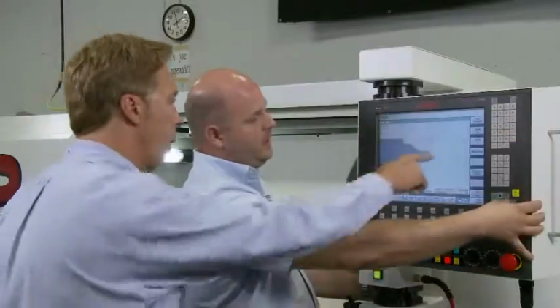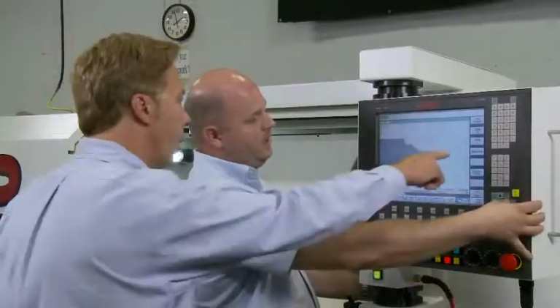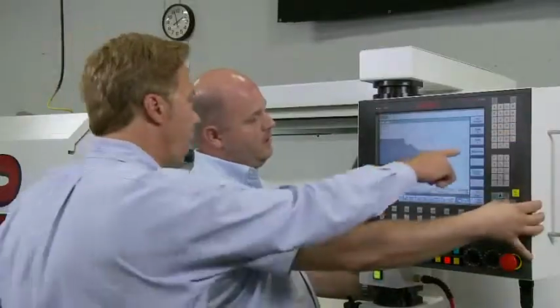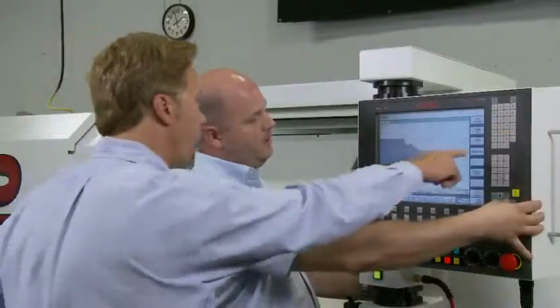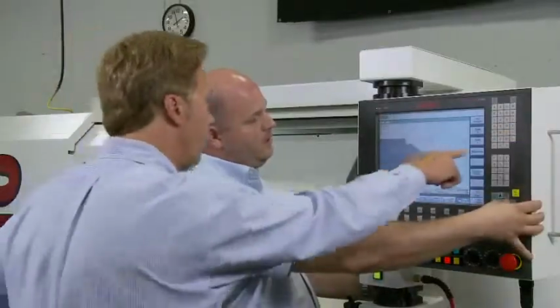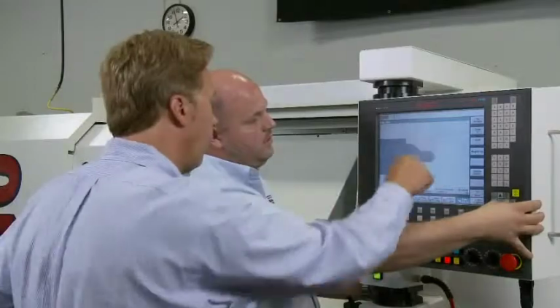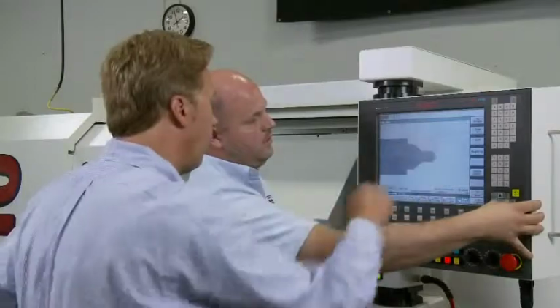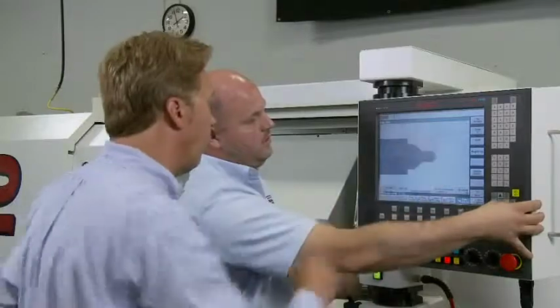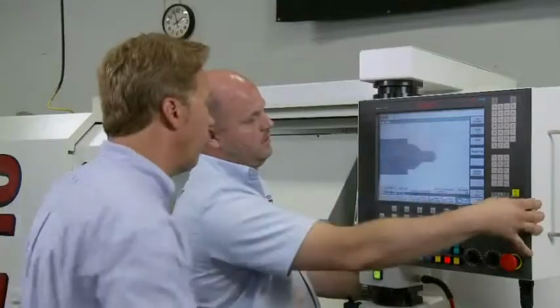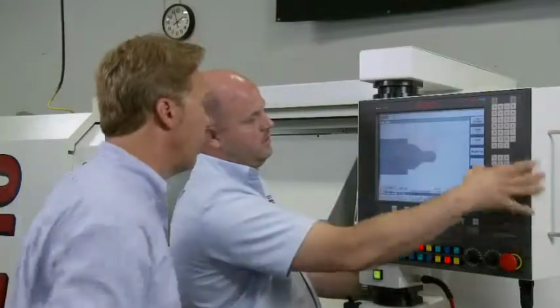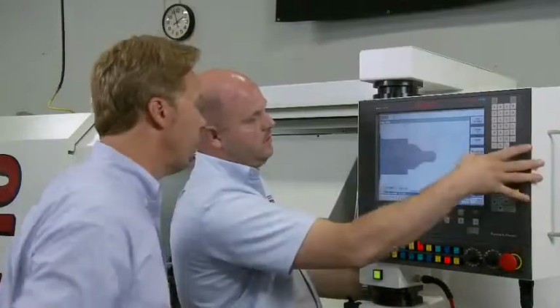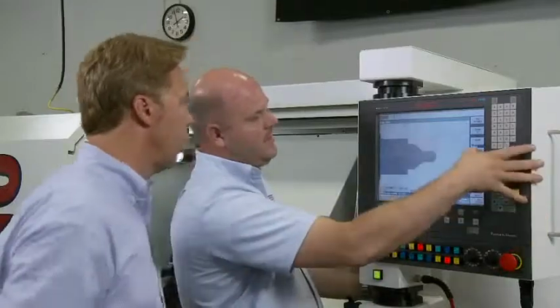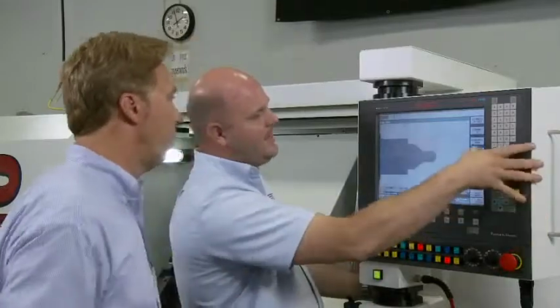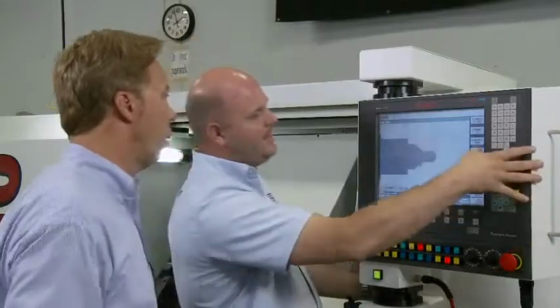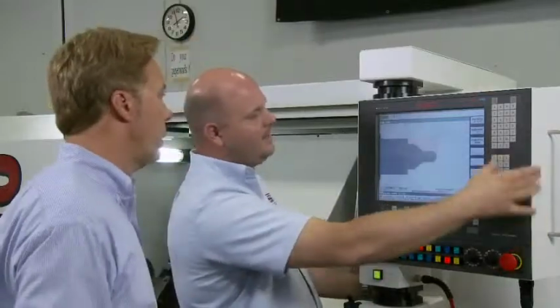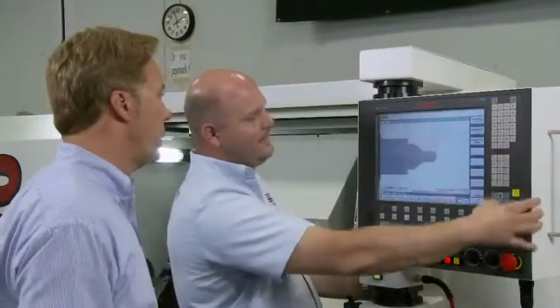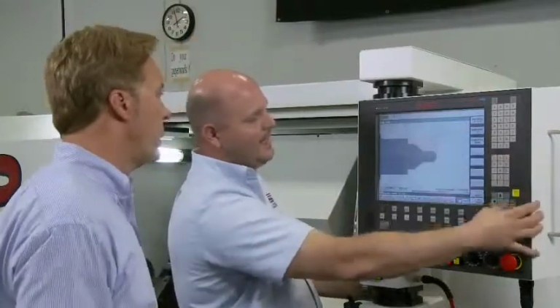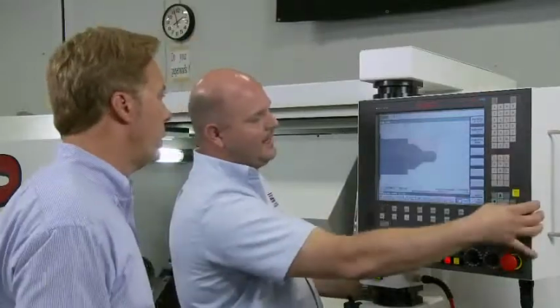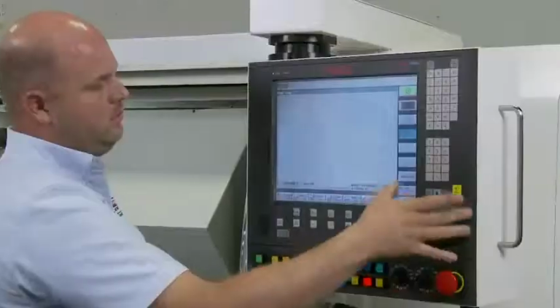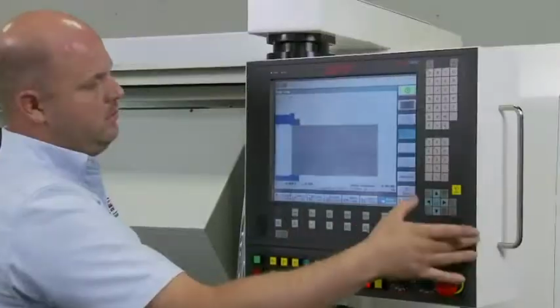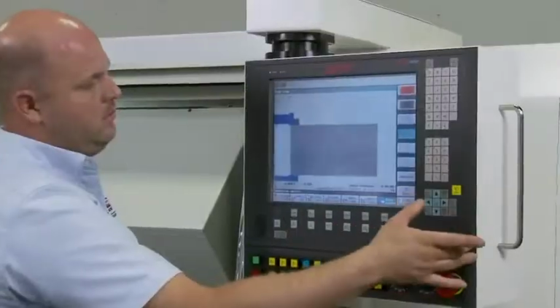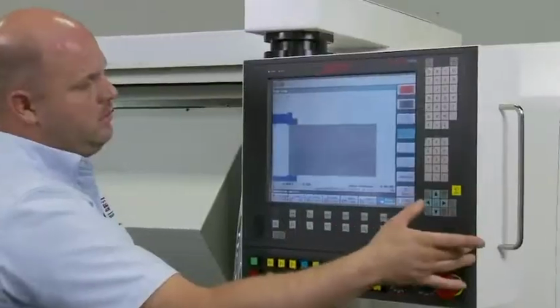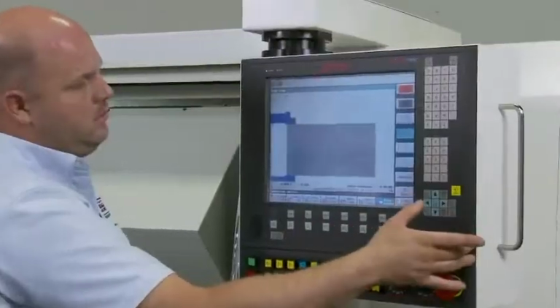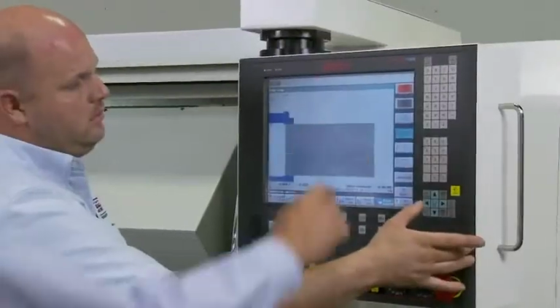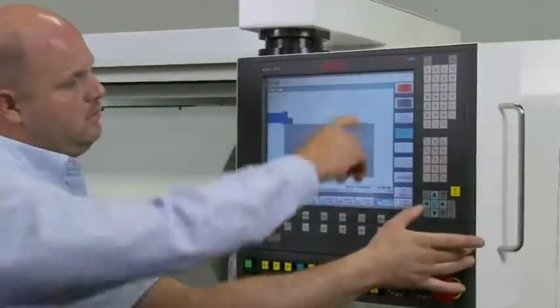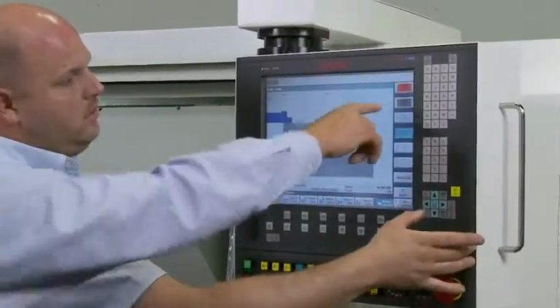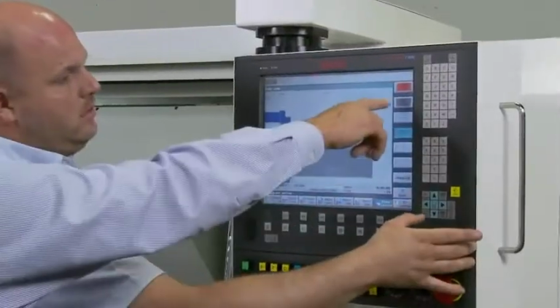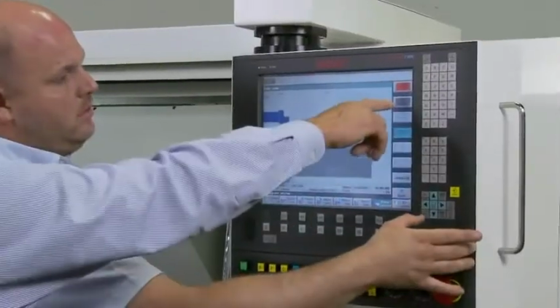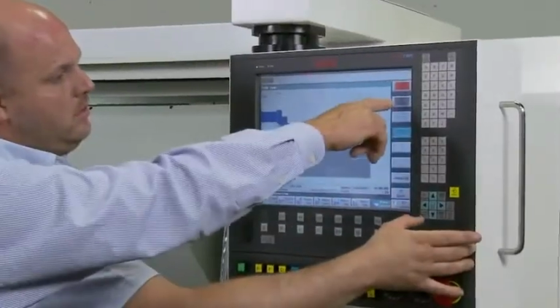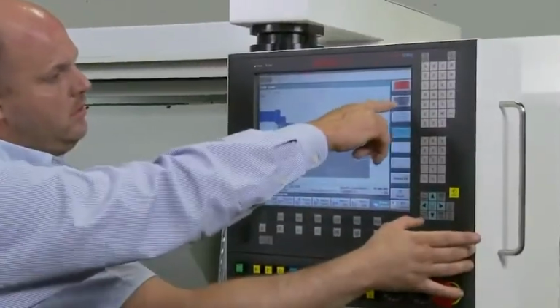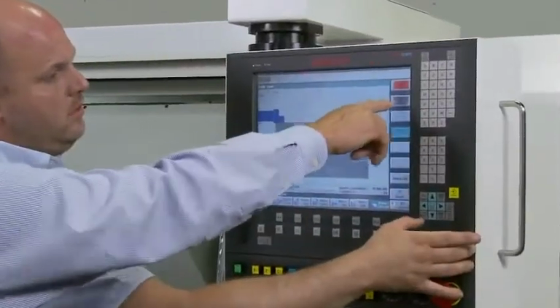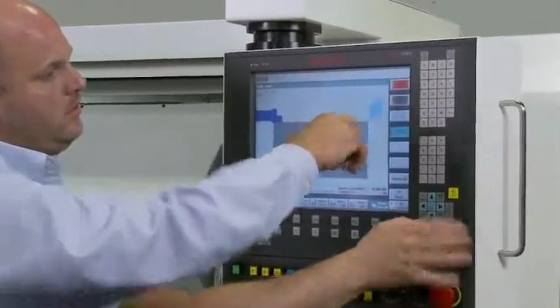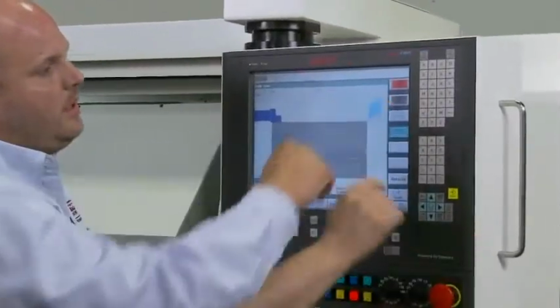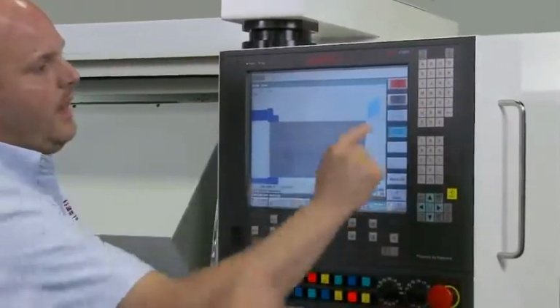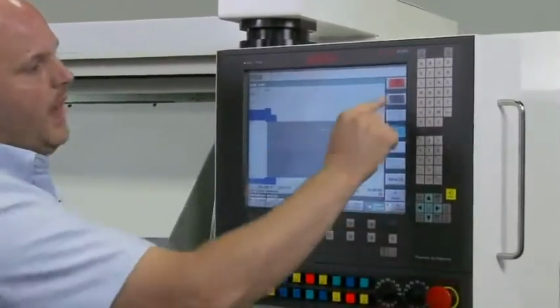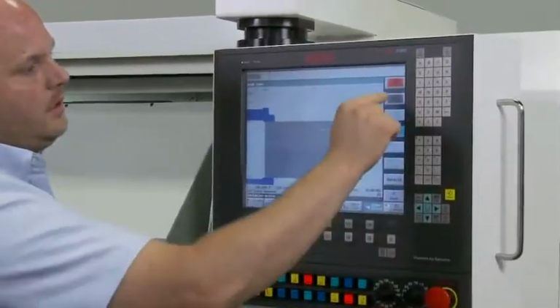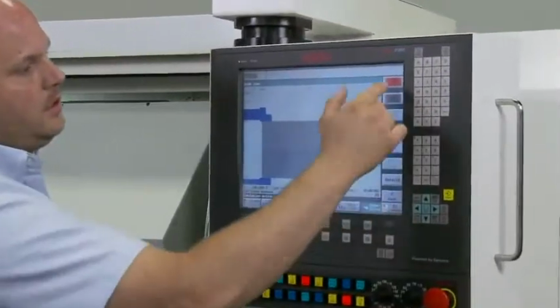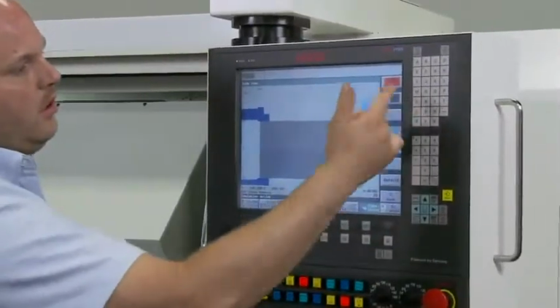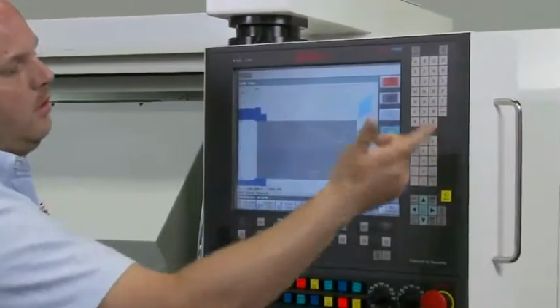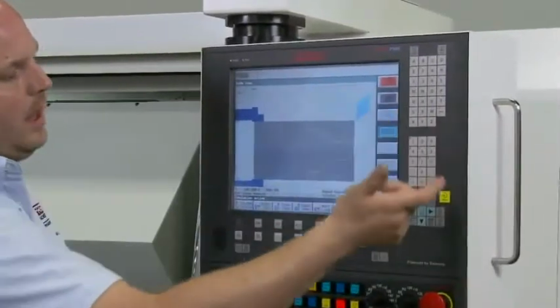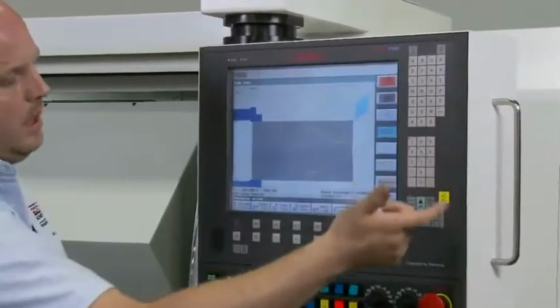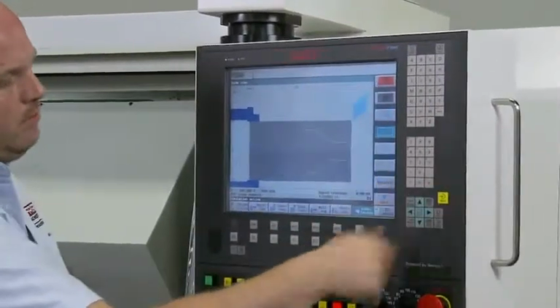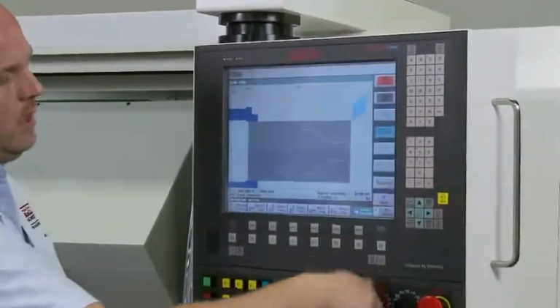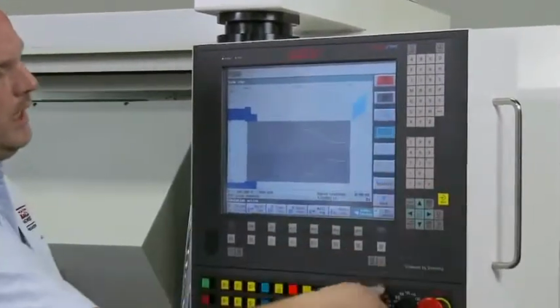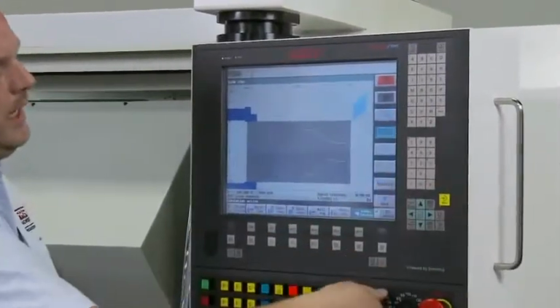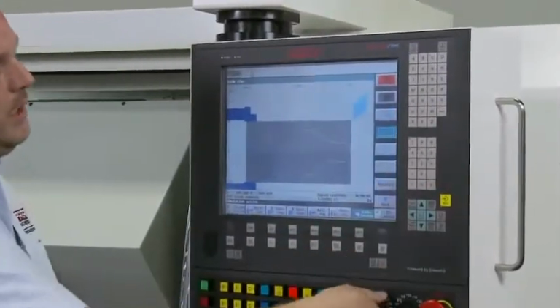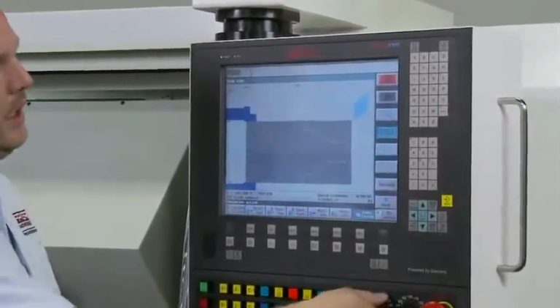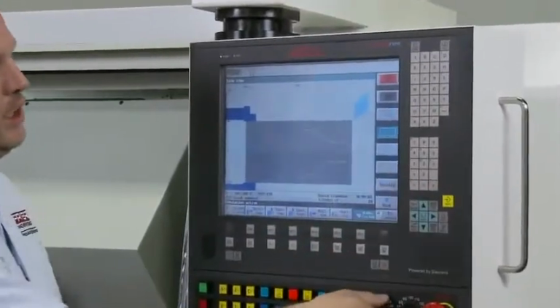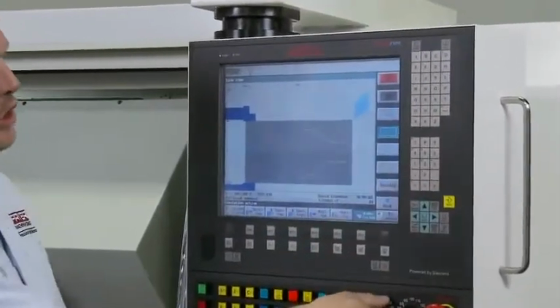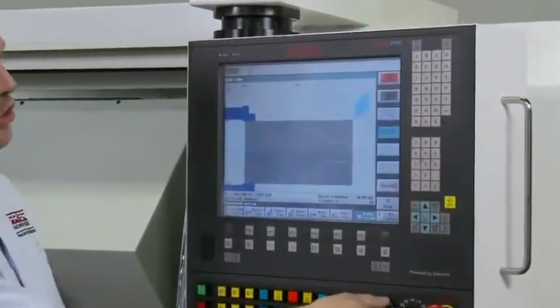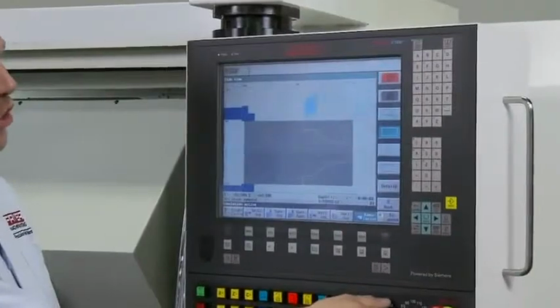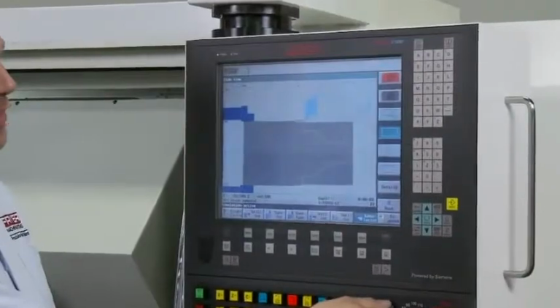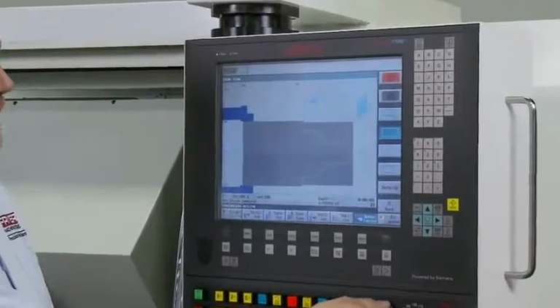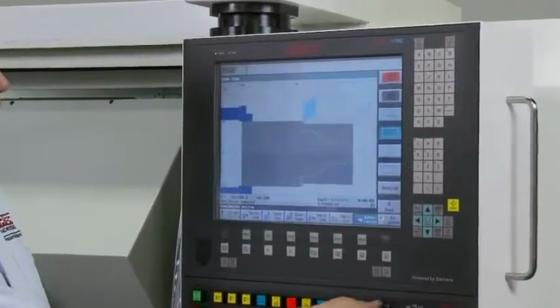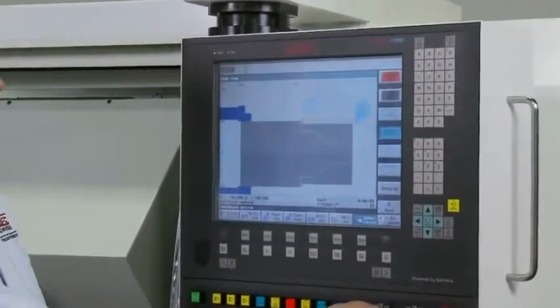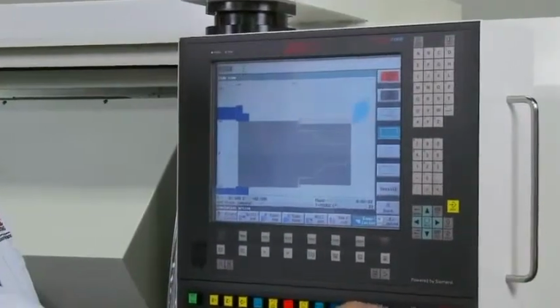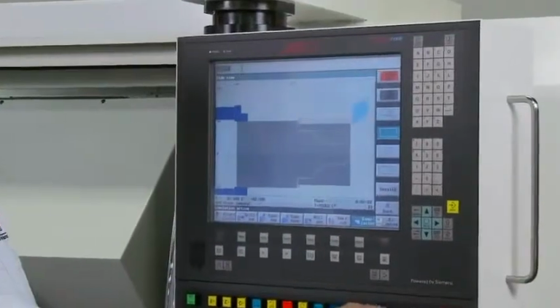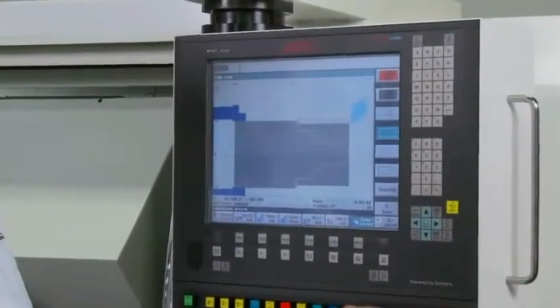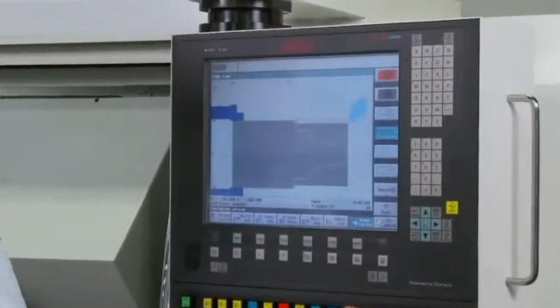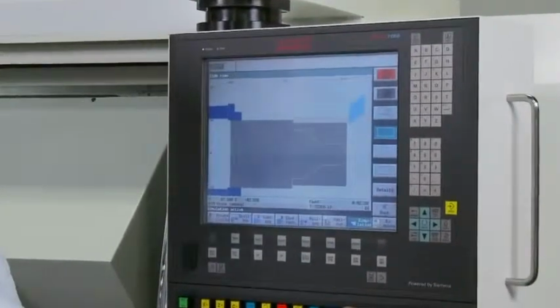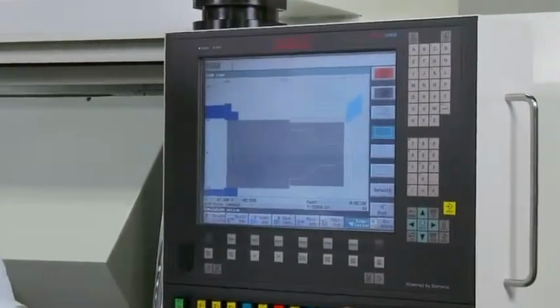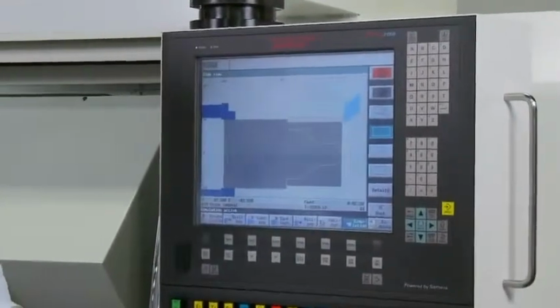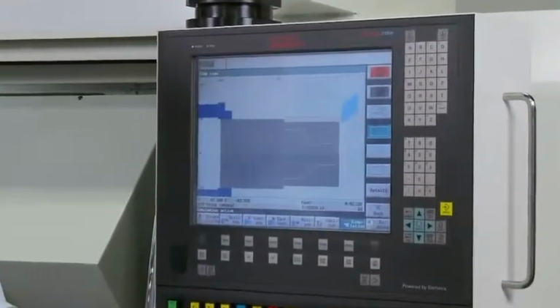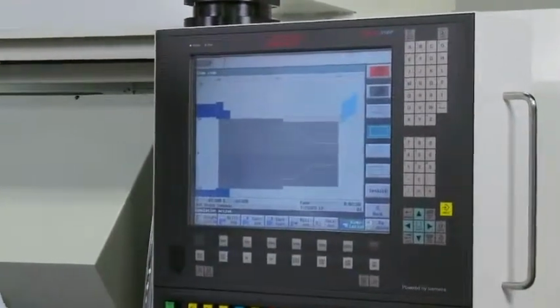As a business owner, the improved HMI will make life a lot easier because I won't need to retrain my people, and neither will our job shop customers.